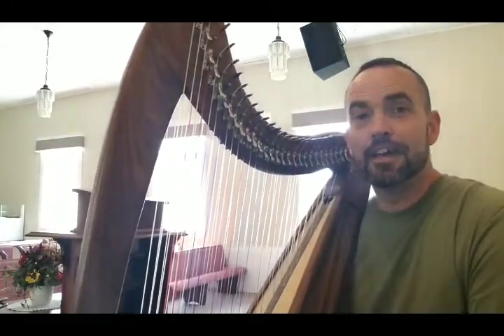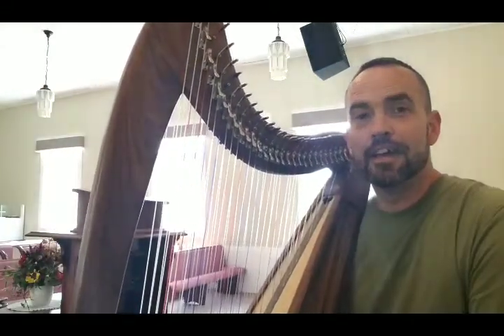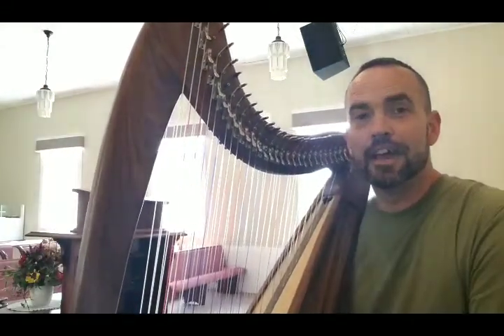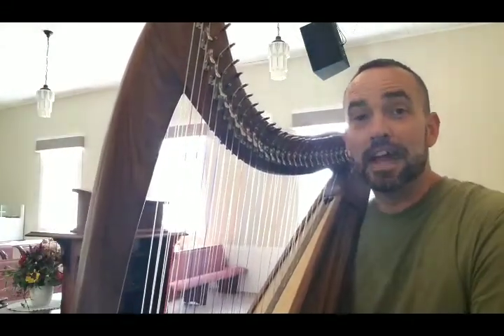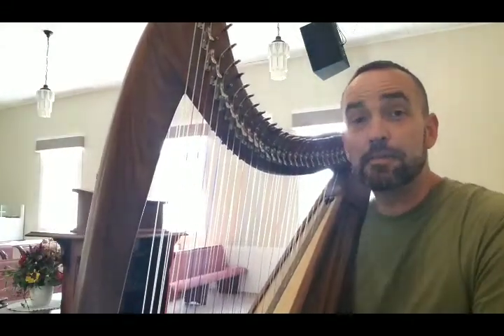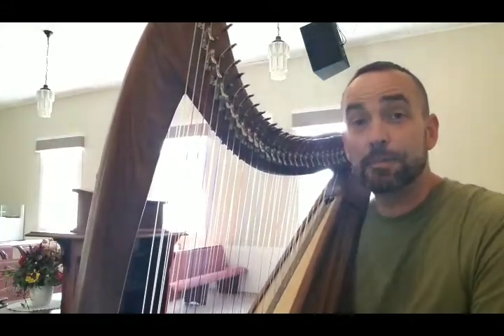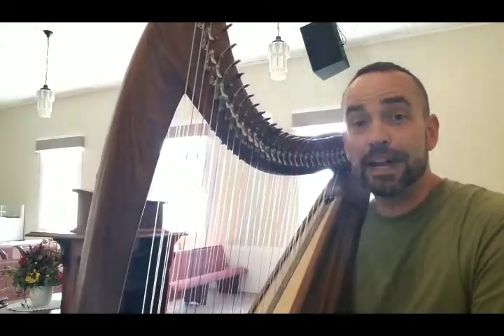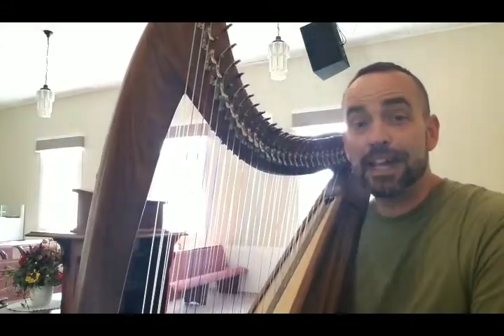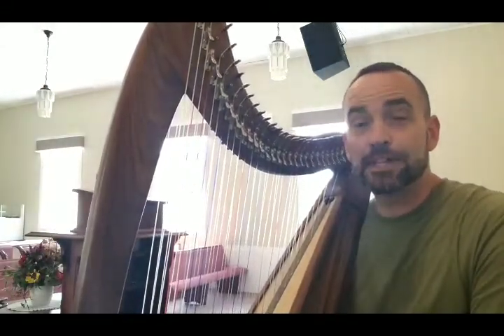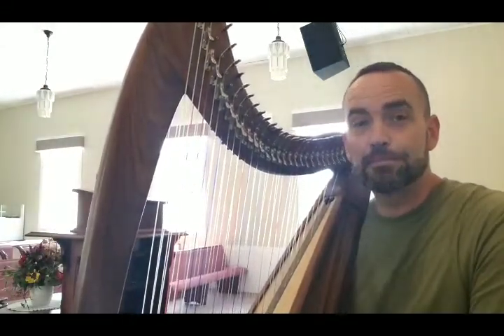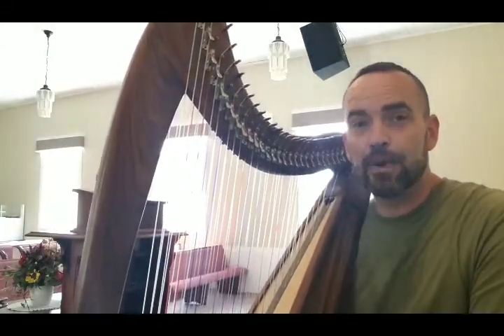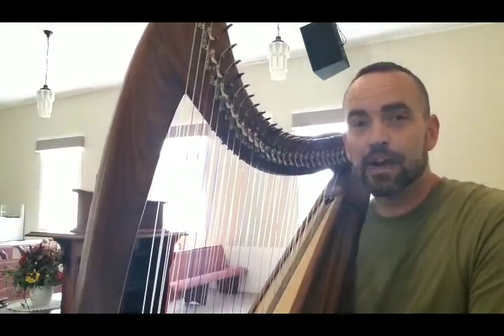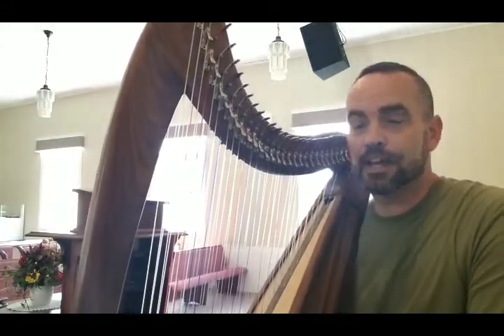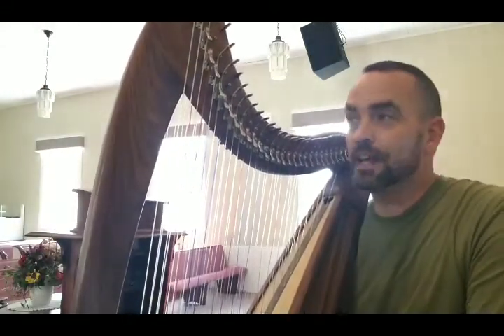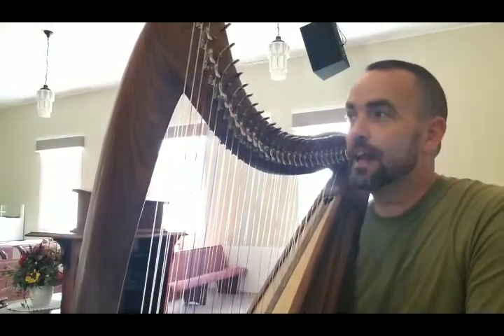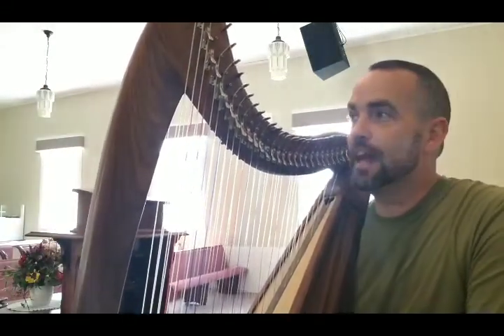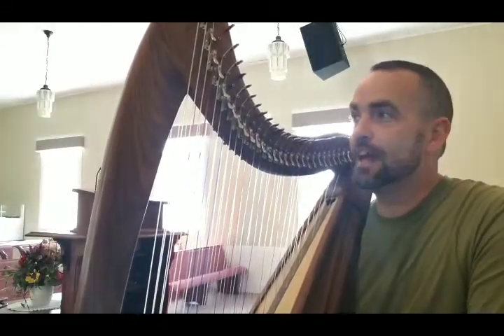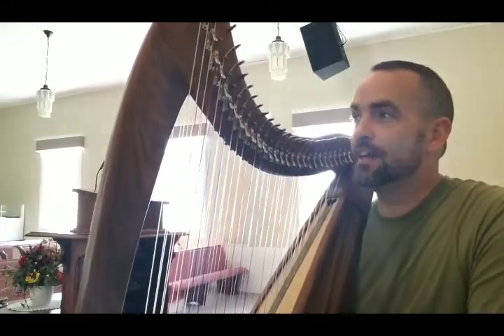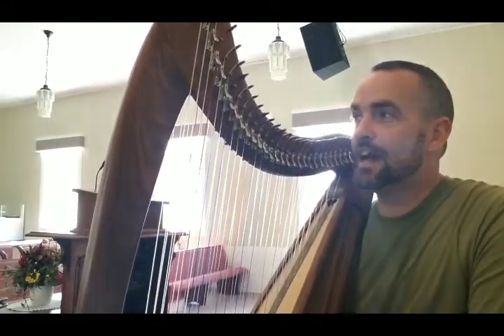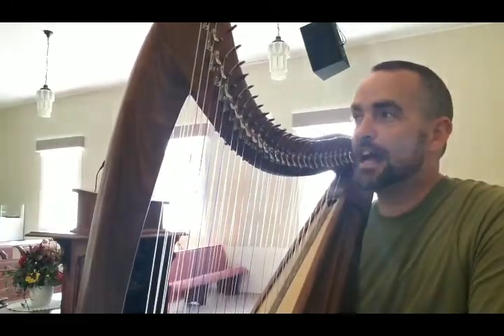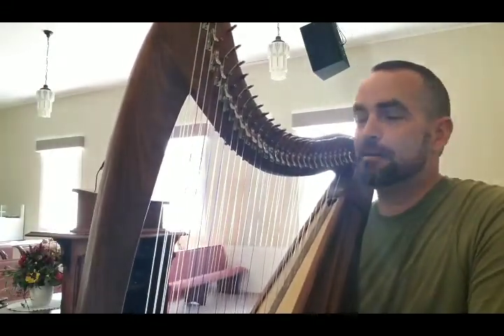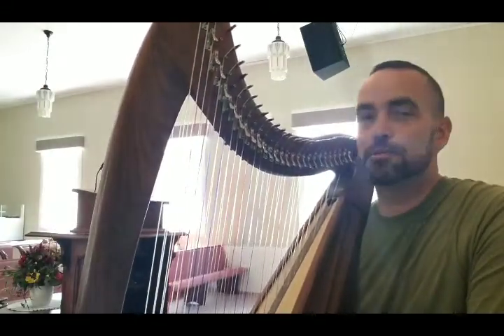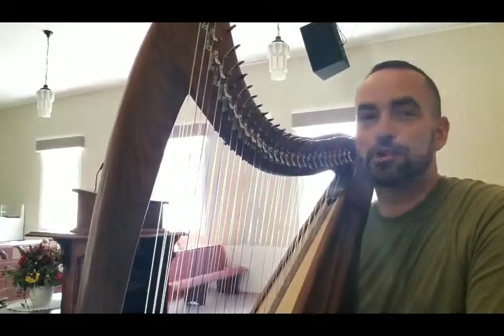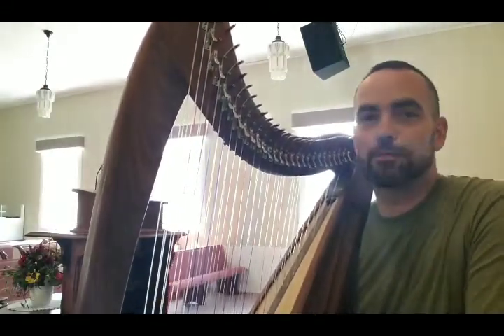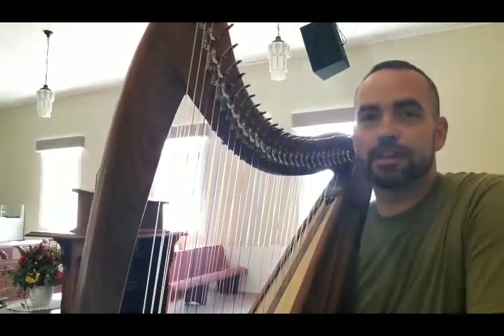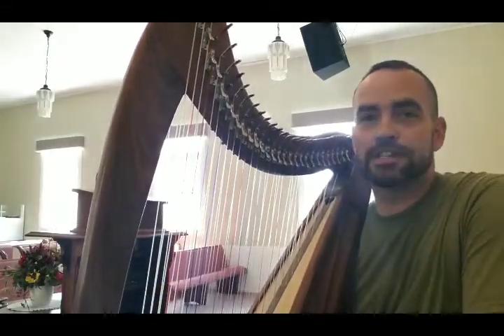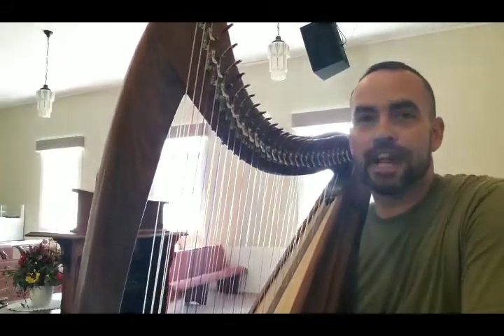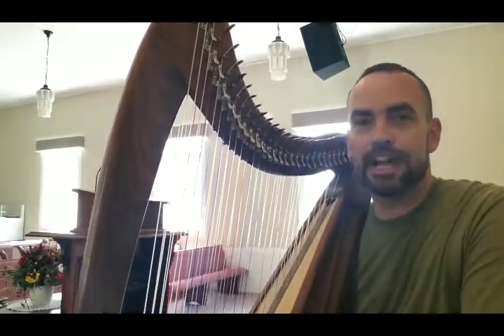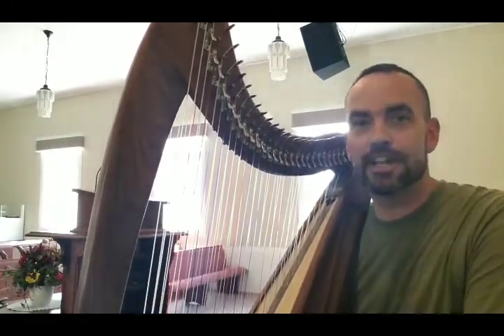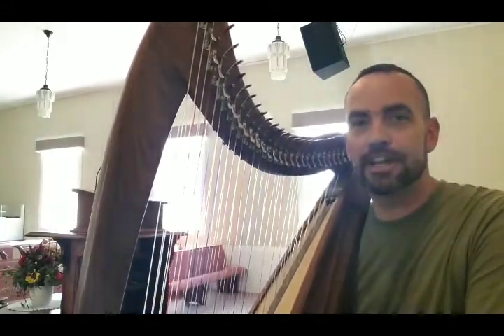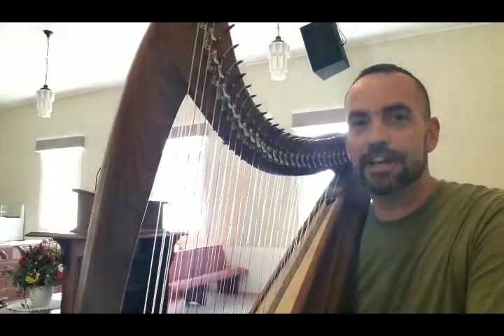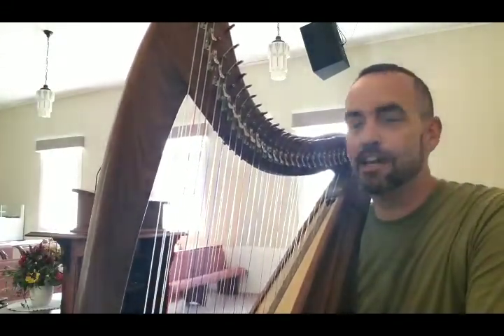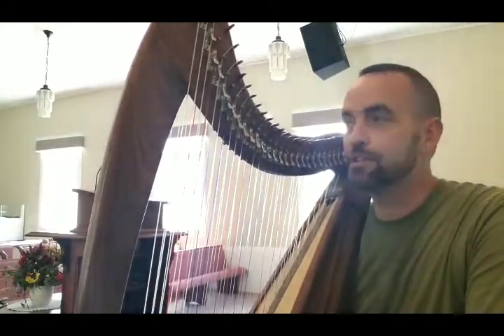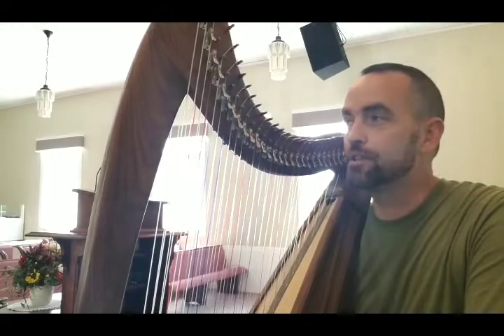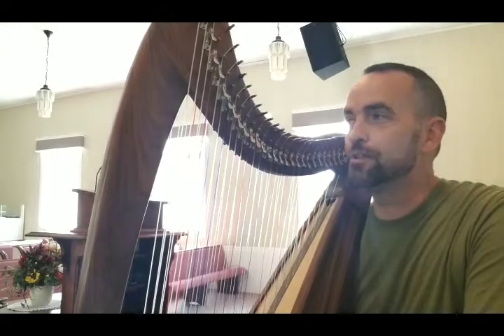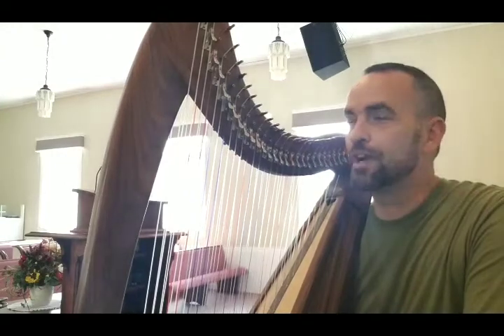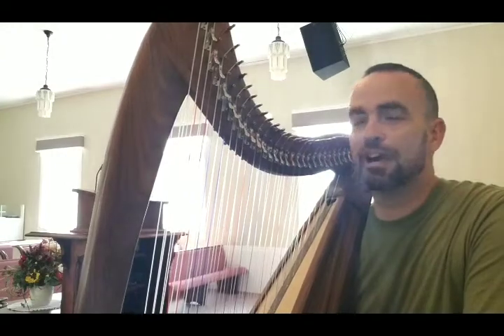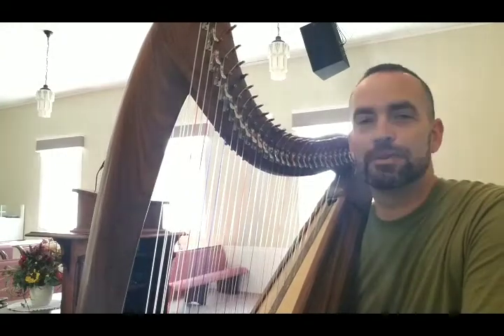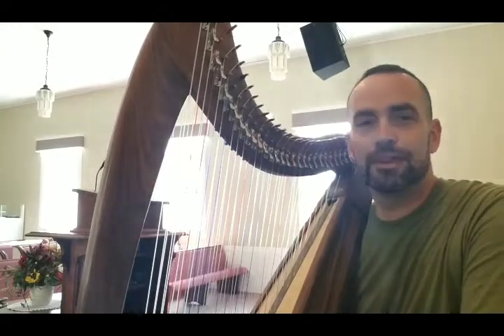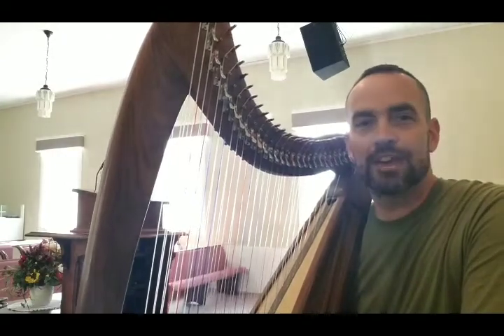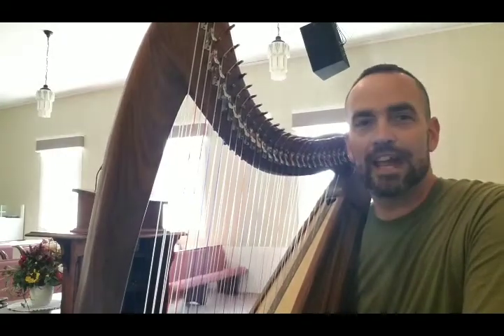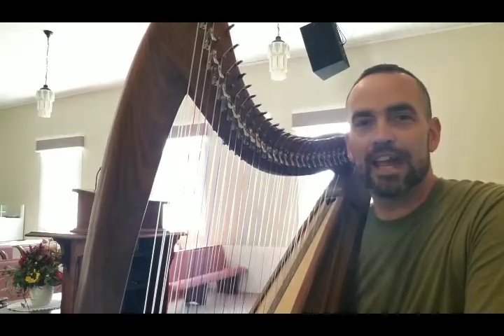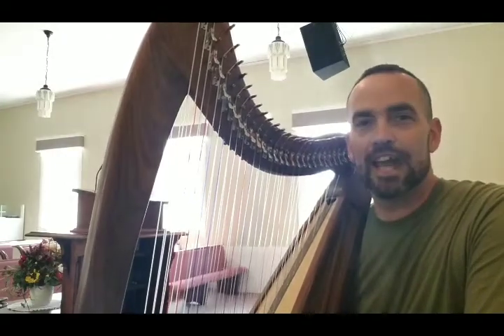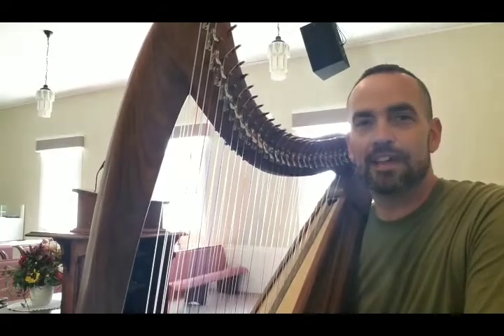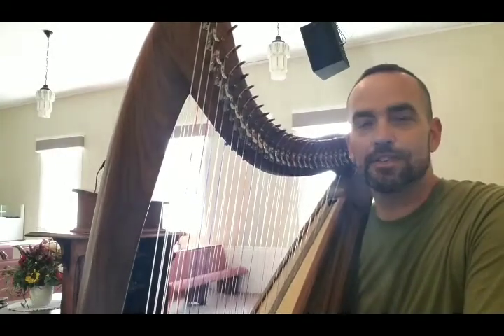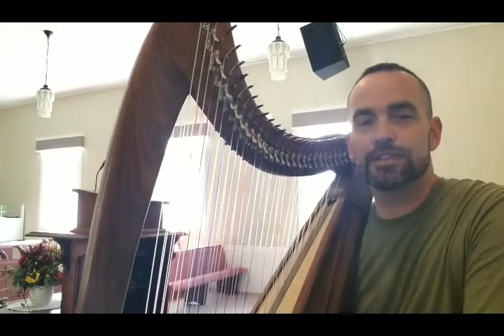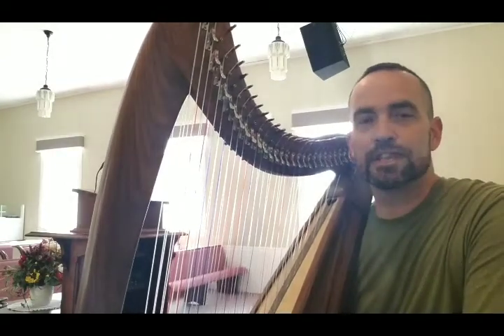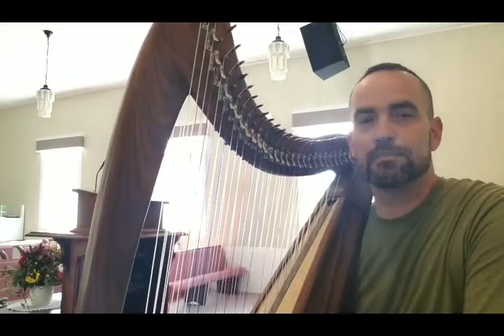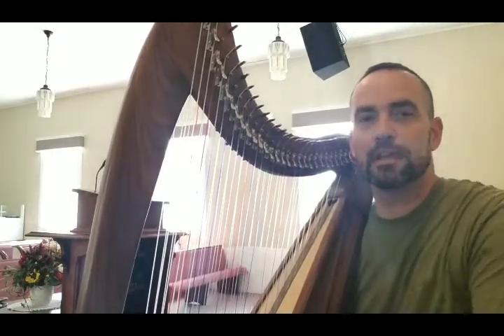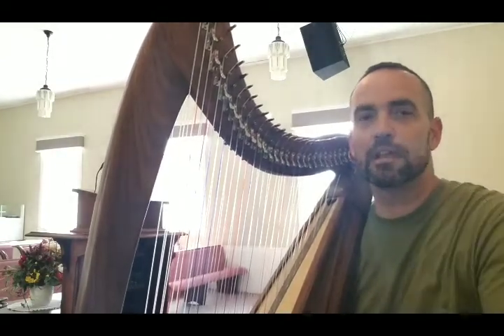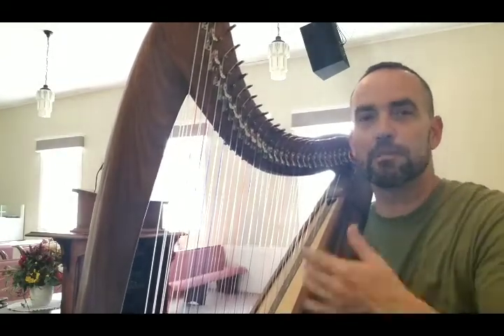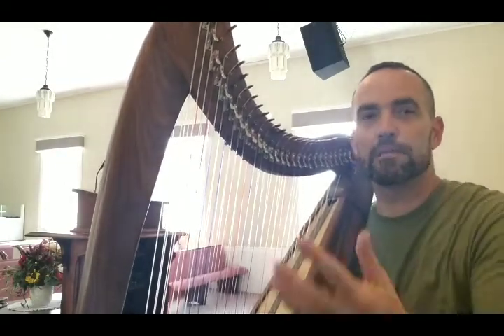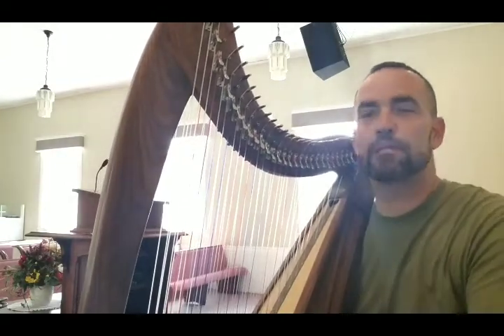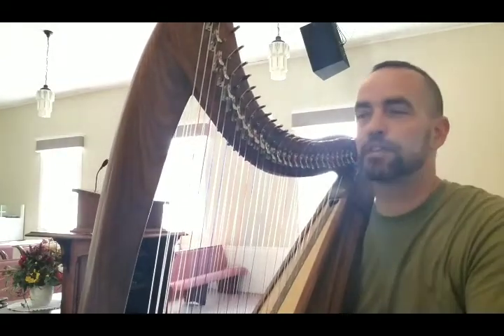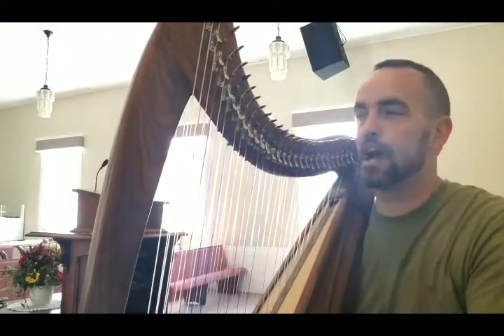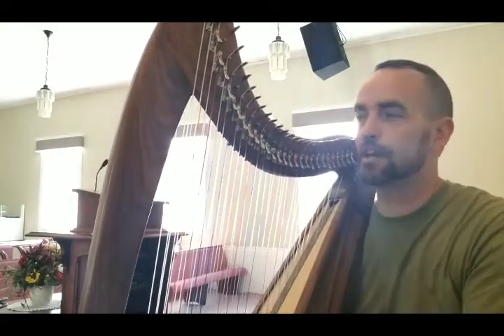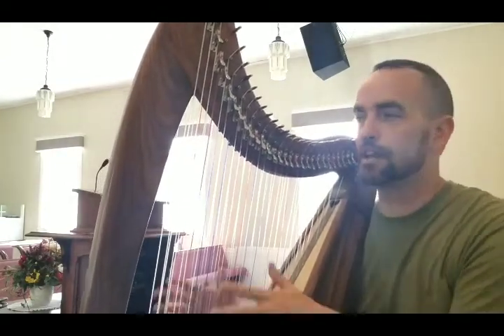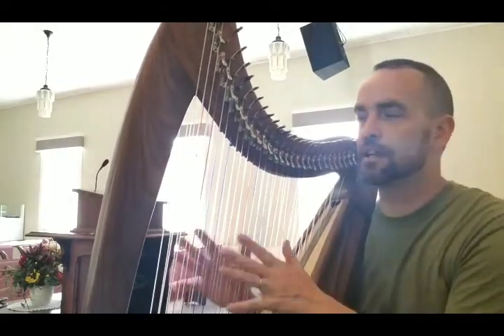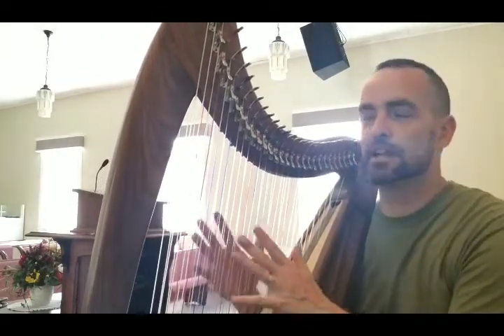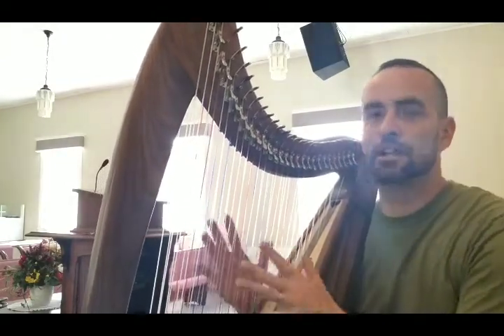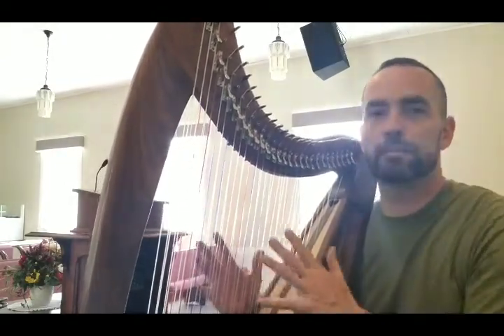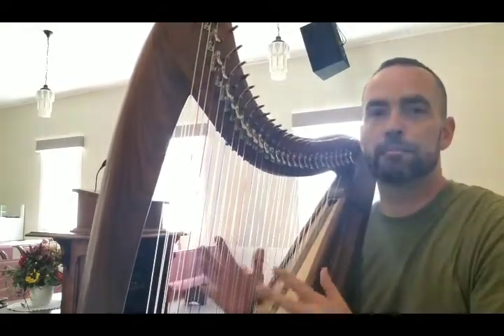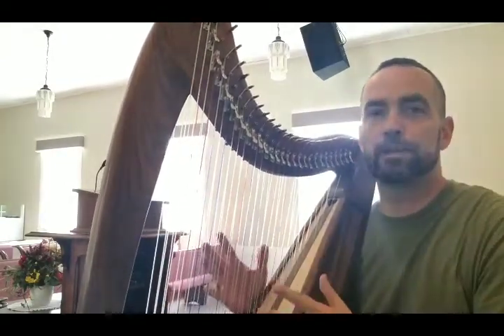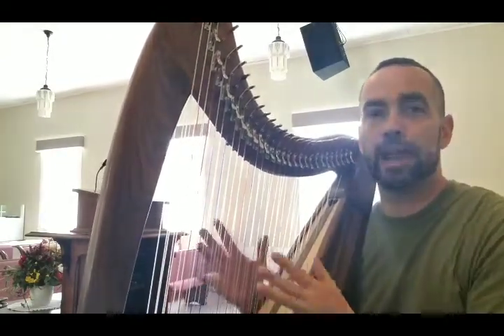Hey everybody, it's Mark and I am super excited to talk with you today. This is going to be a little bit of talking, a little bit of playing.